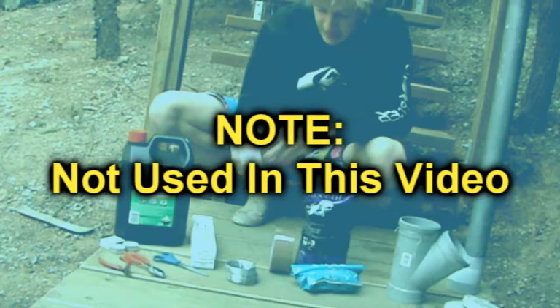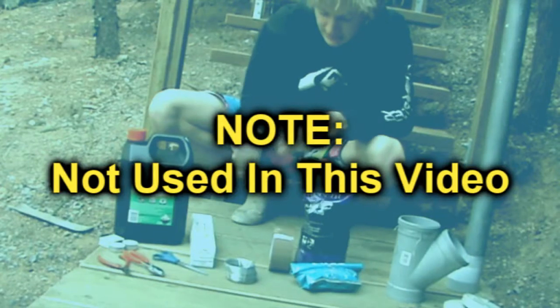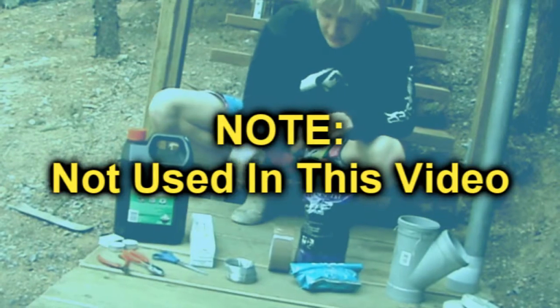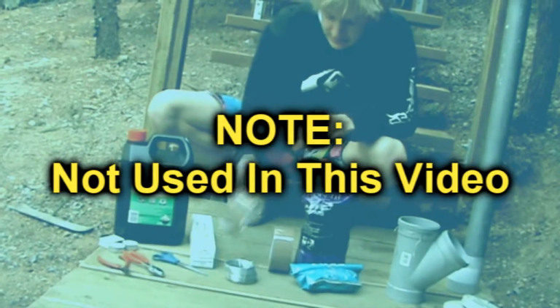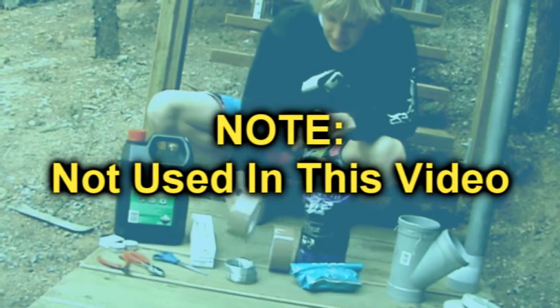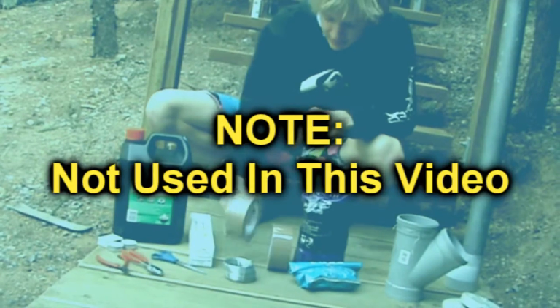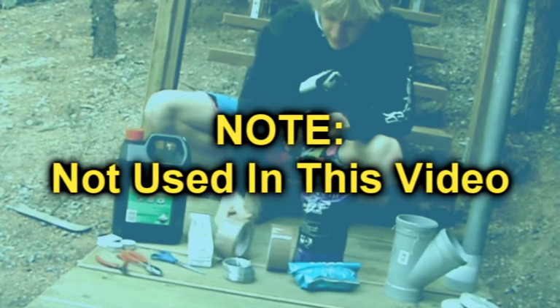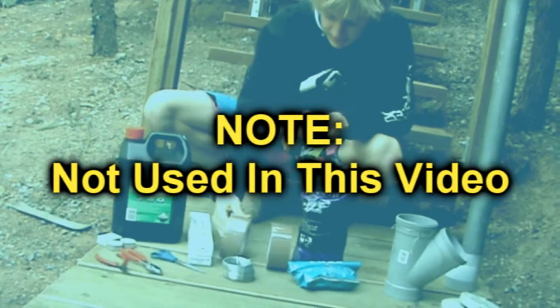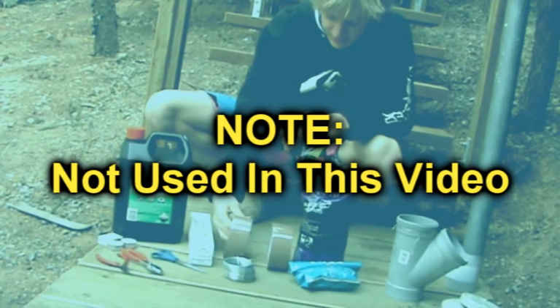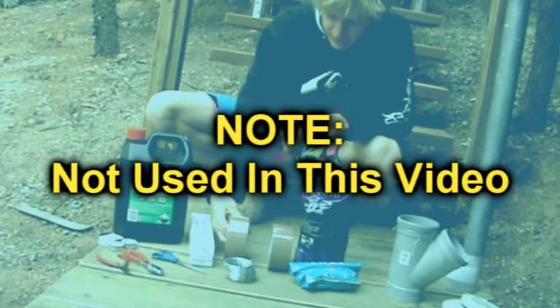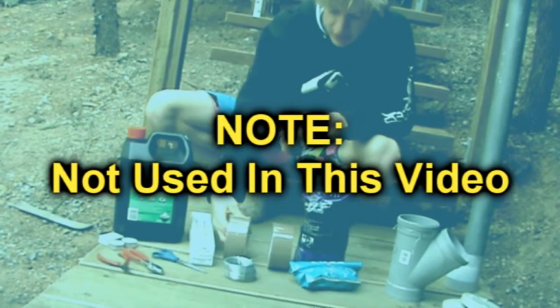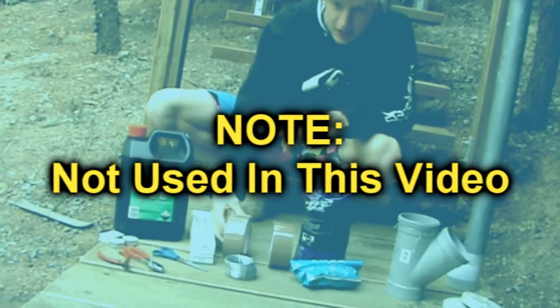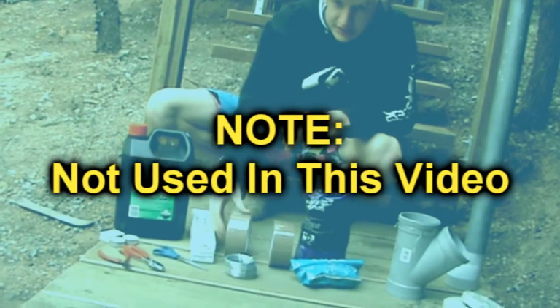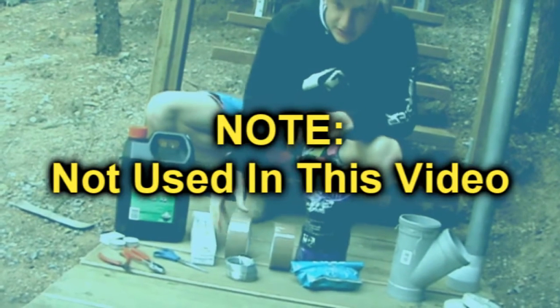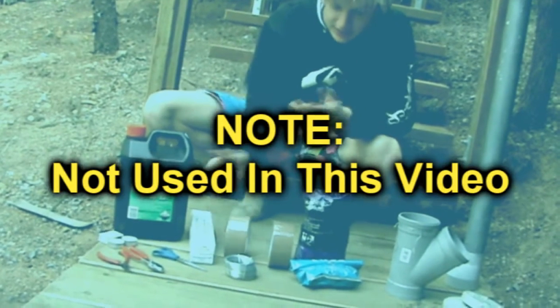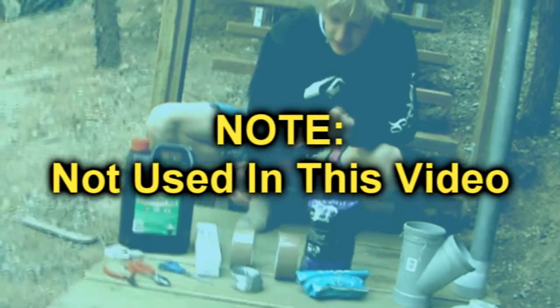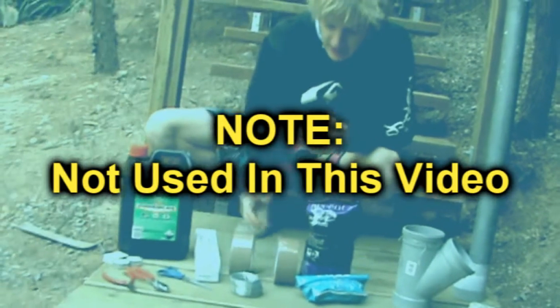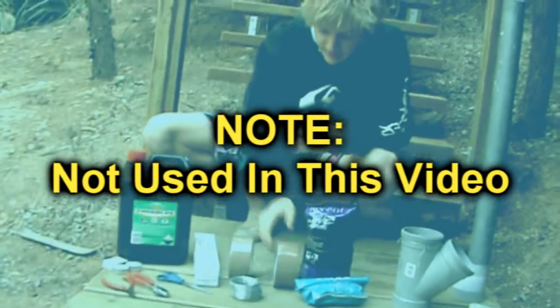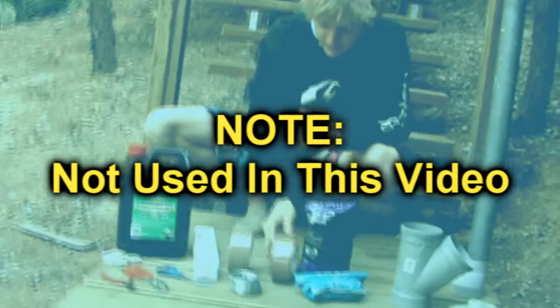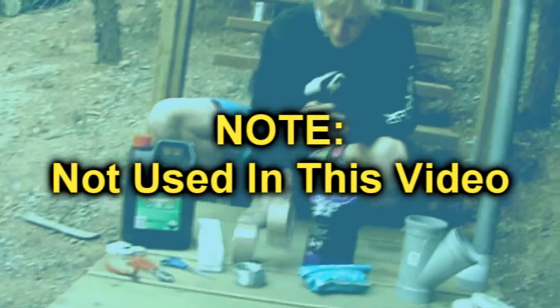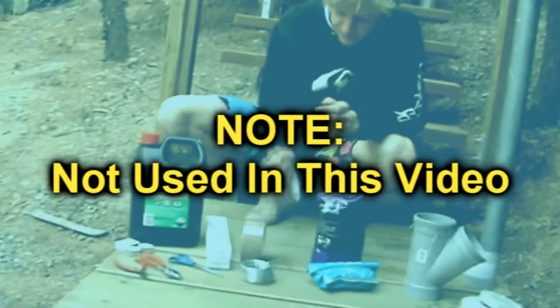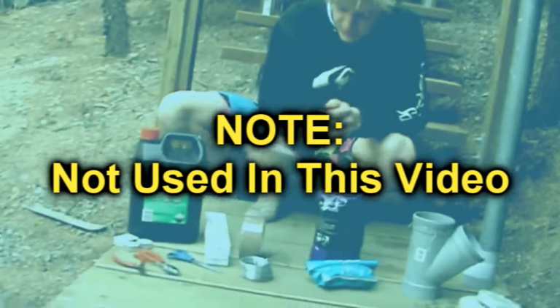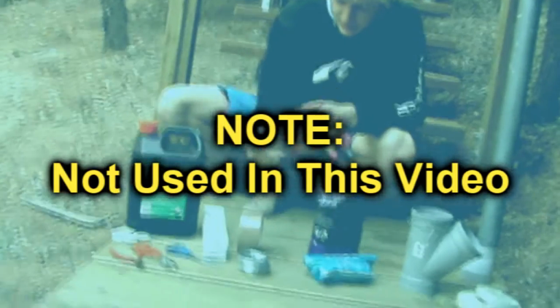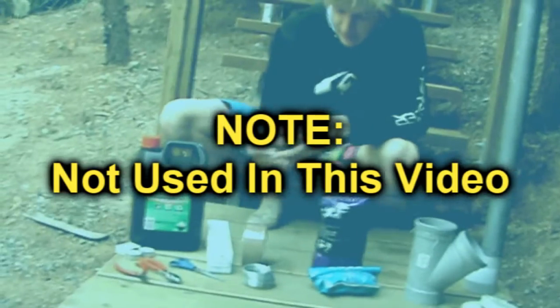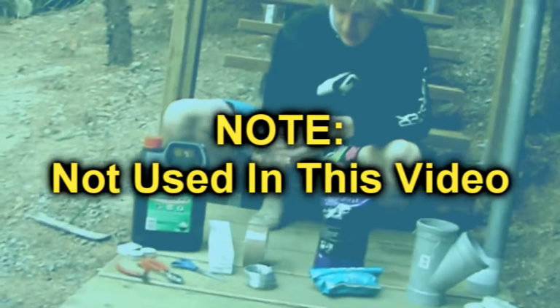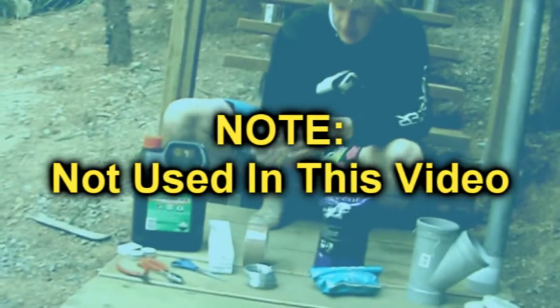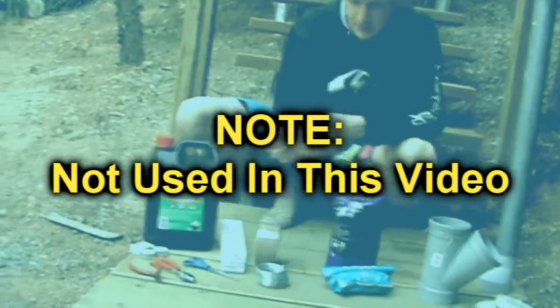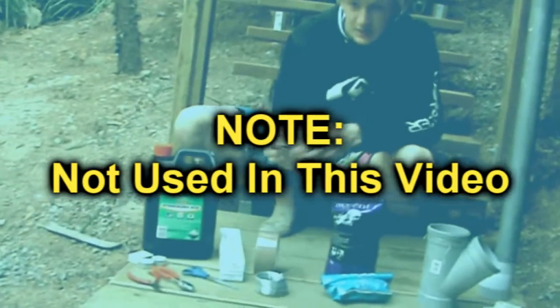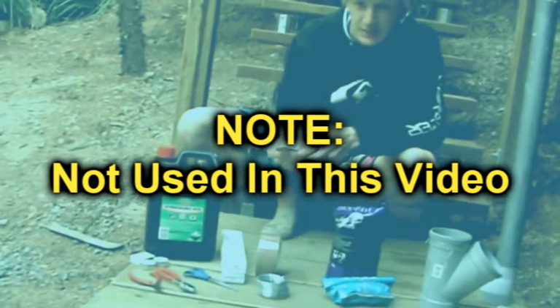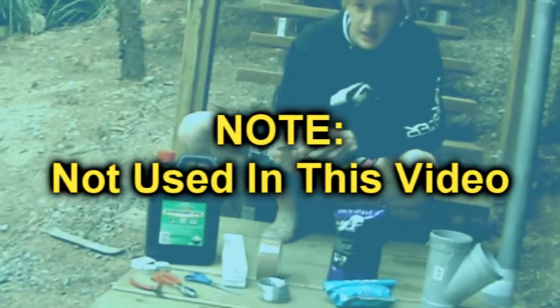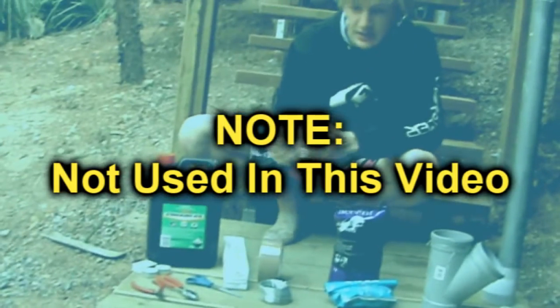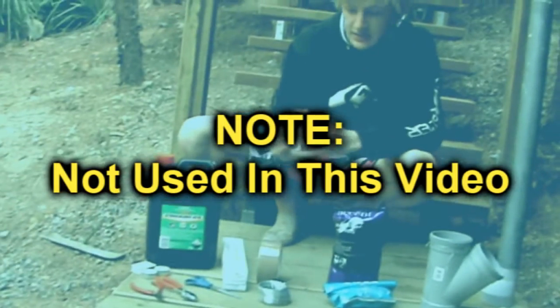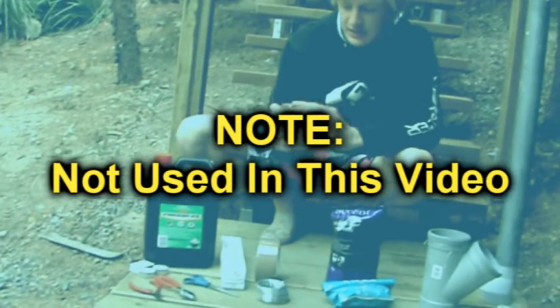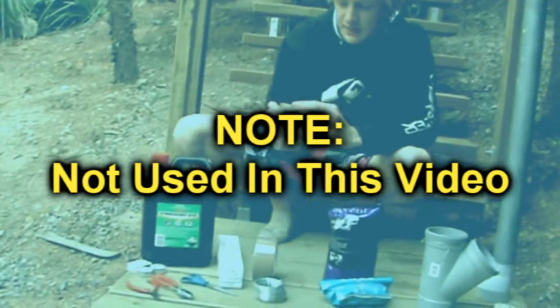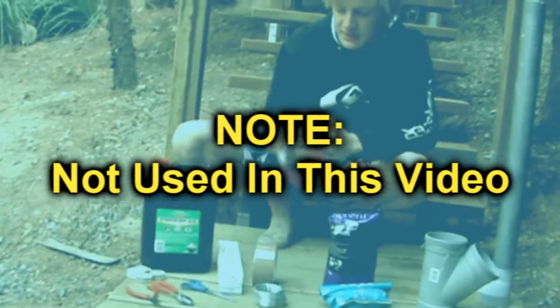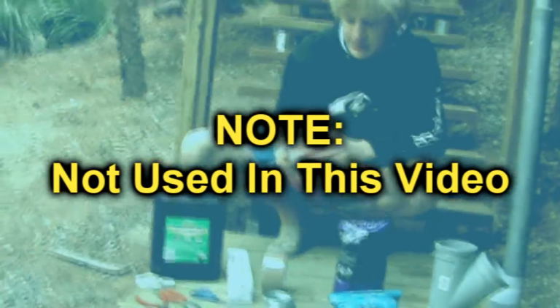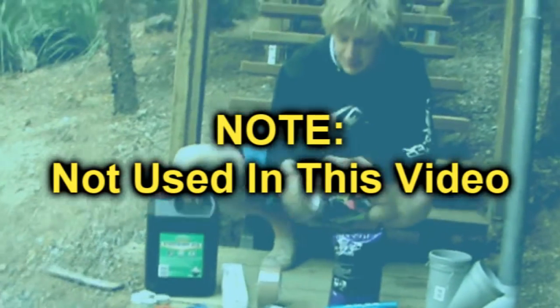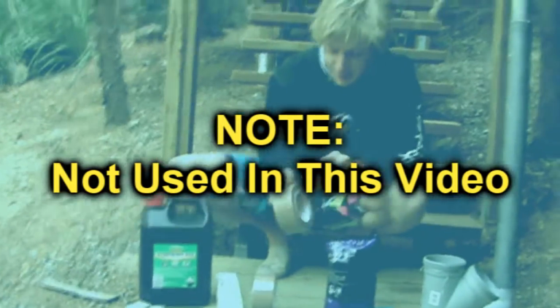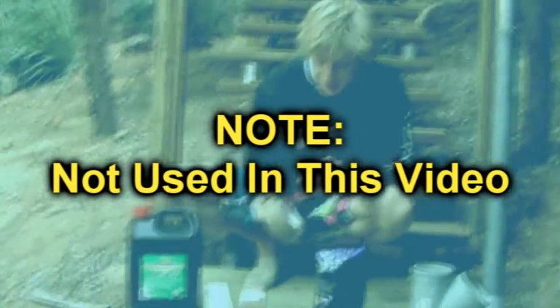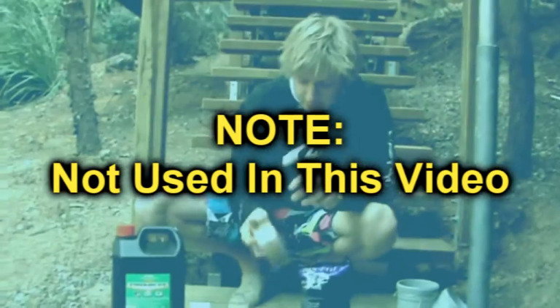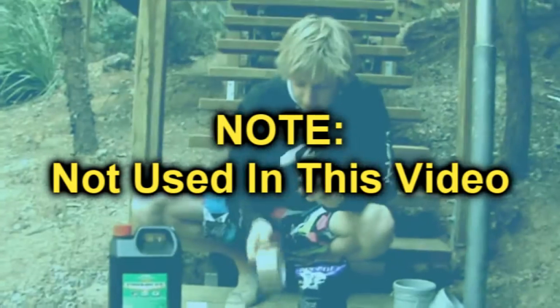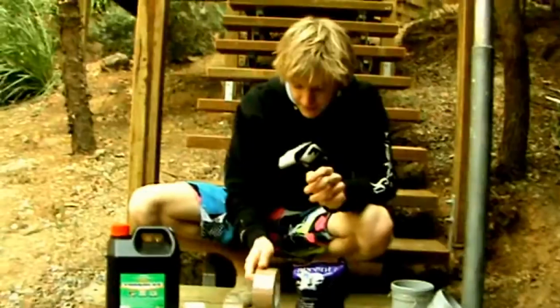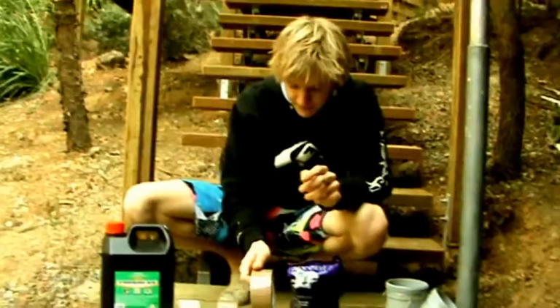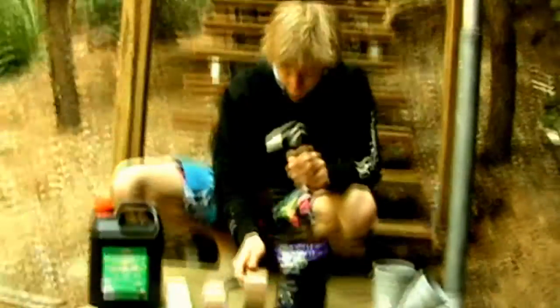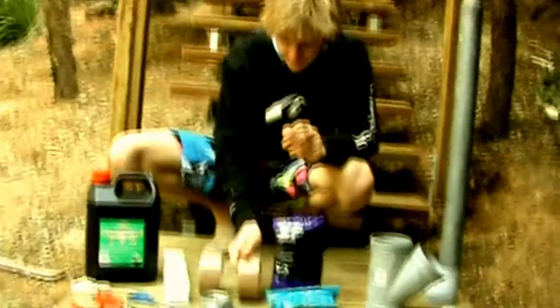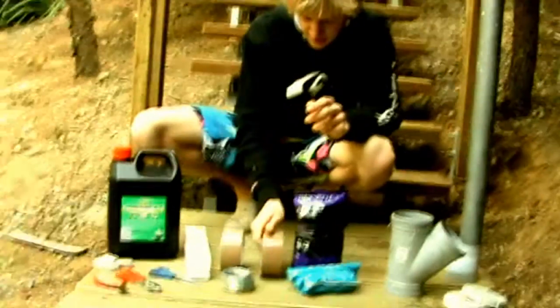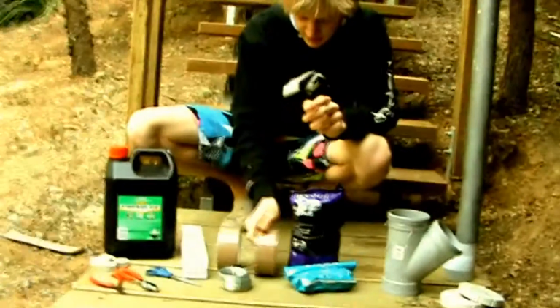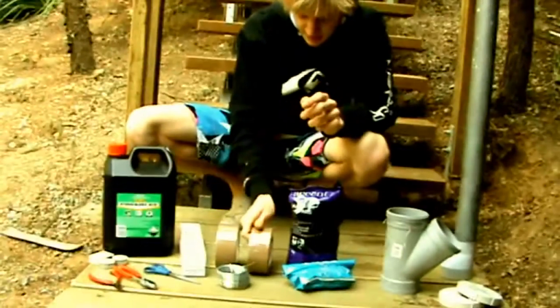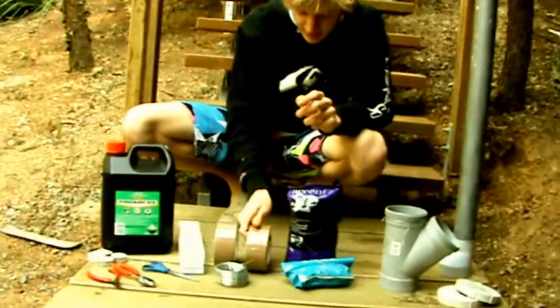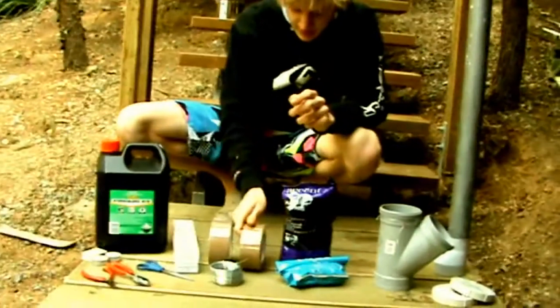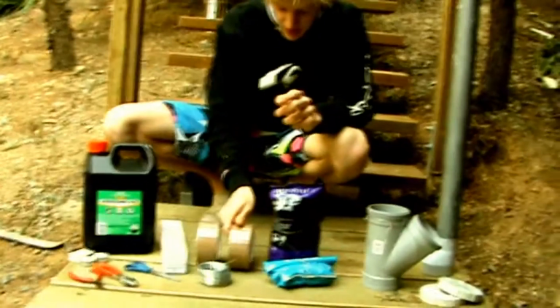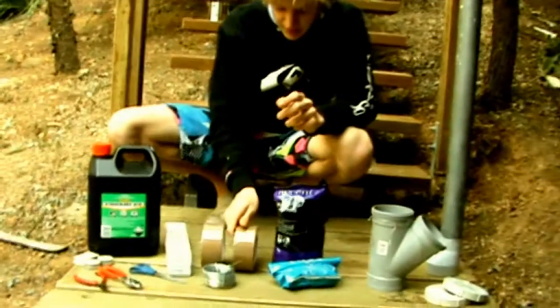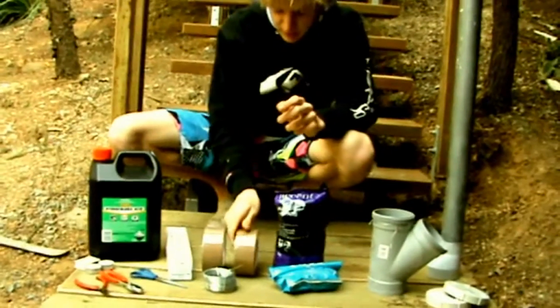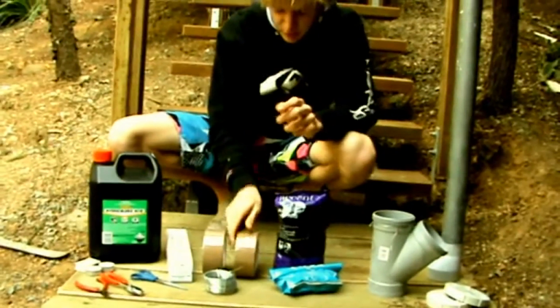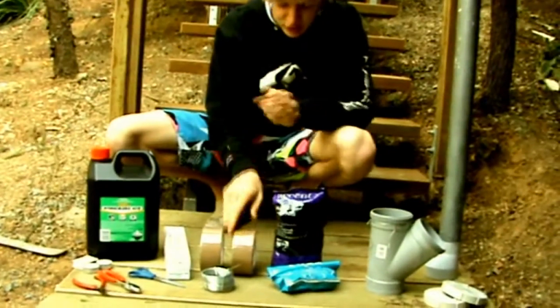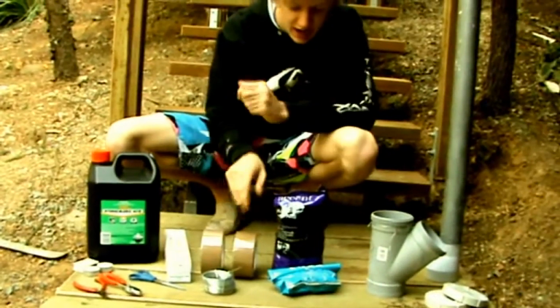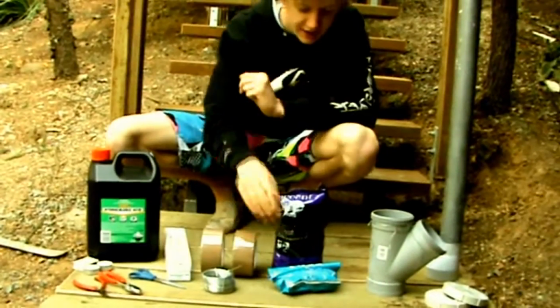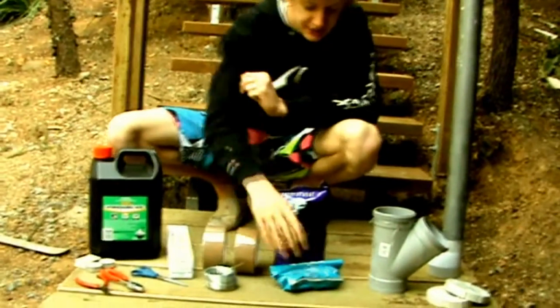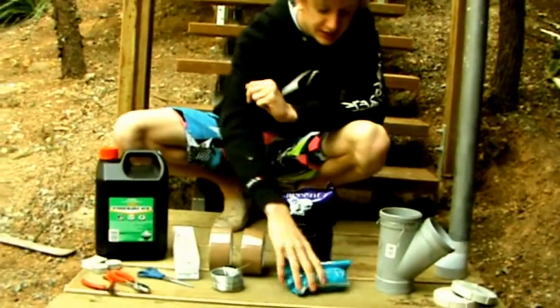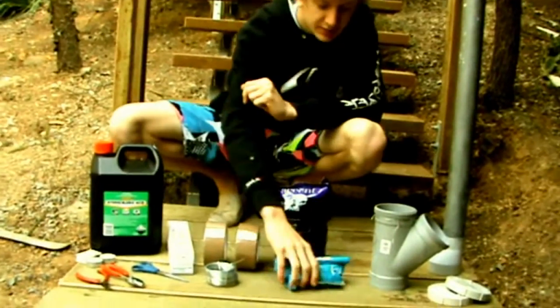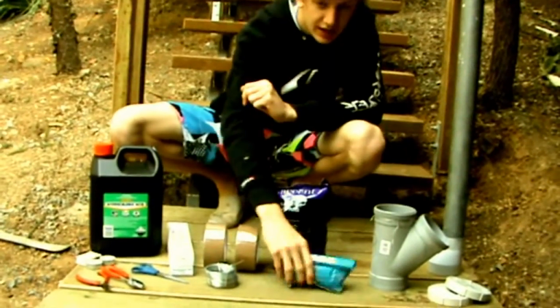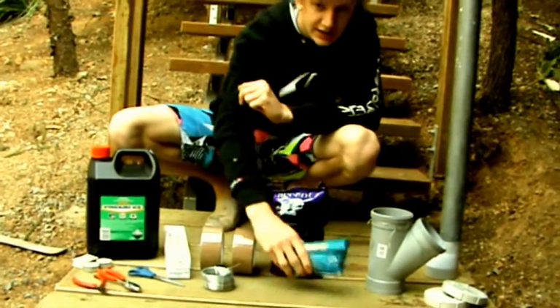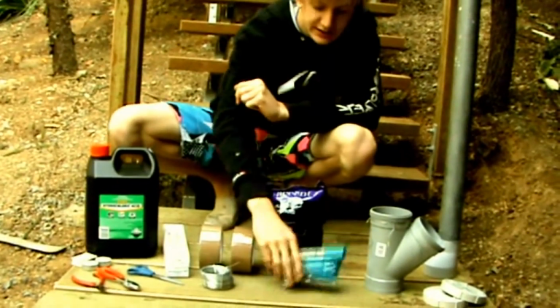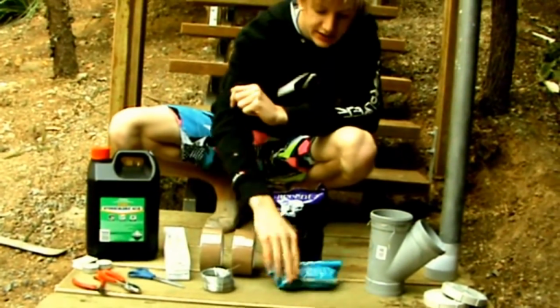Masking tape — like duct tape. It's masking tape, it's the smooth stuff. And we also have some plaster.